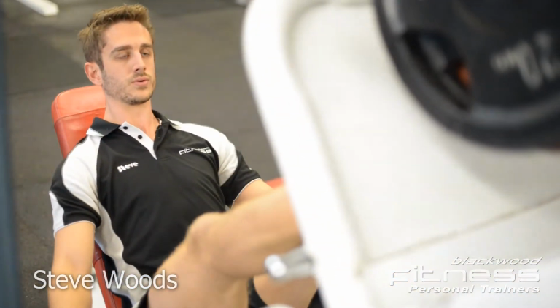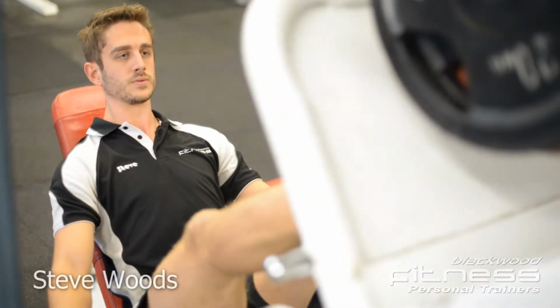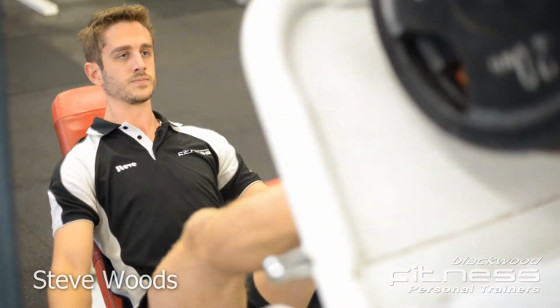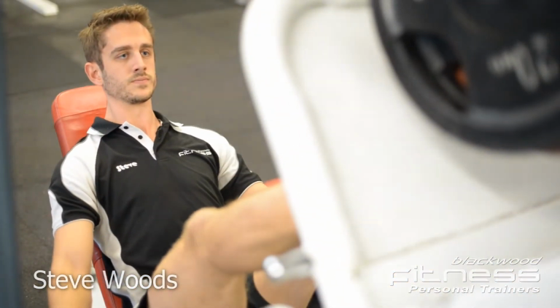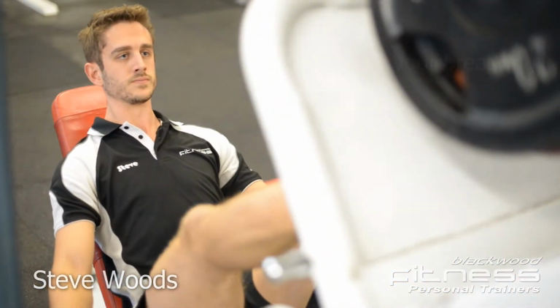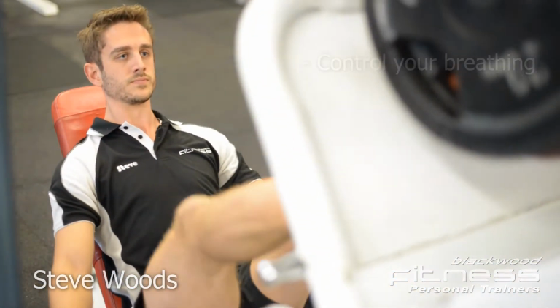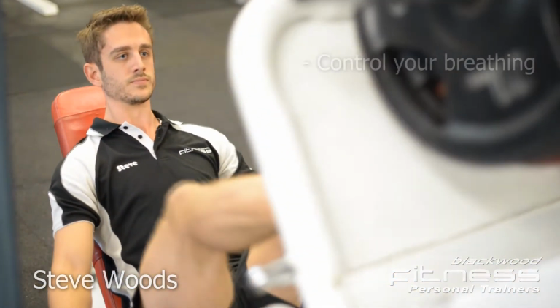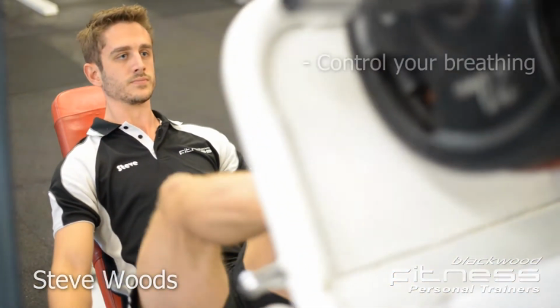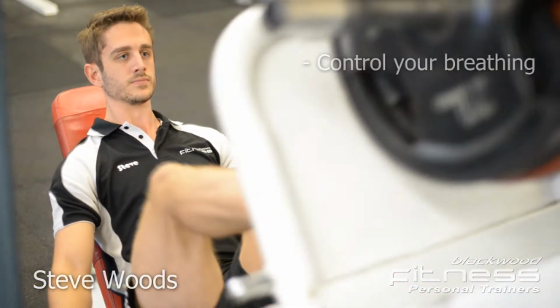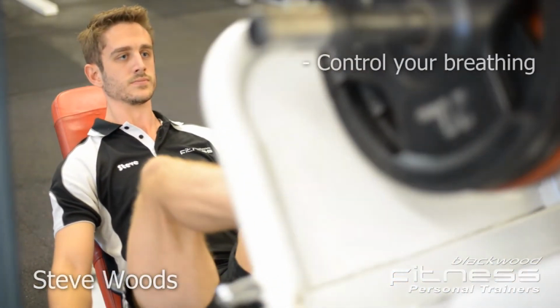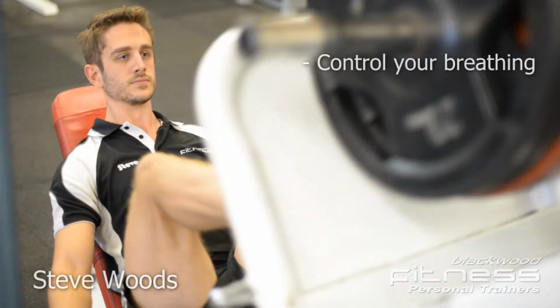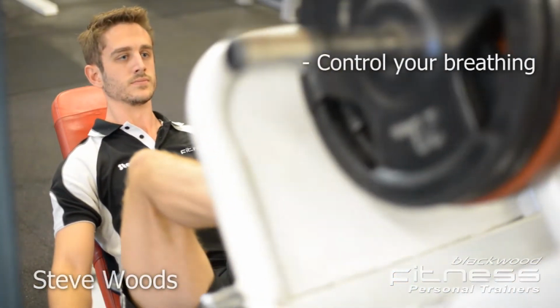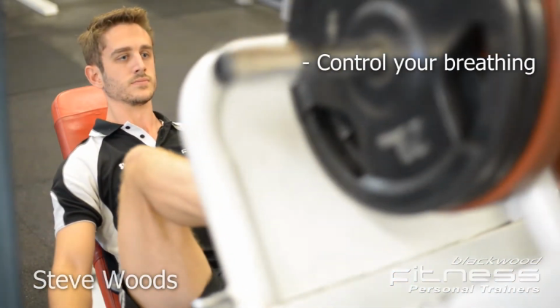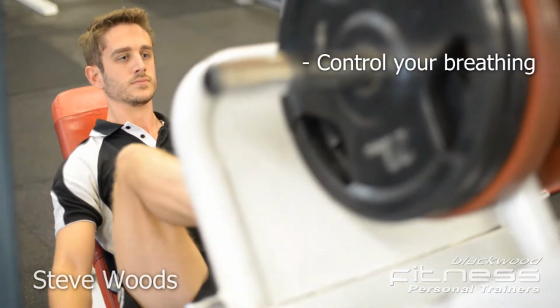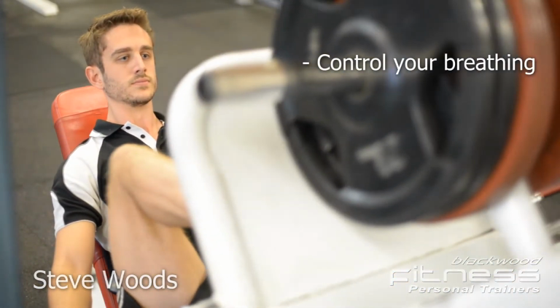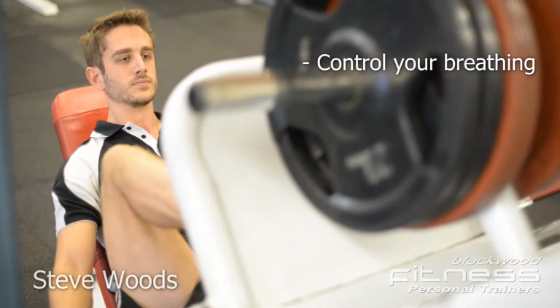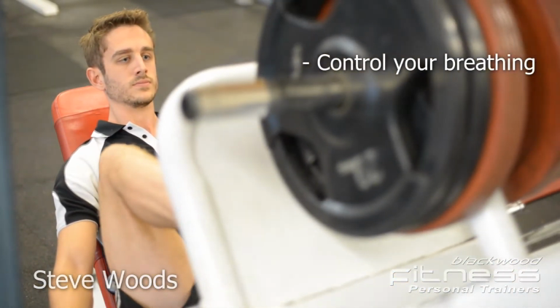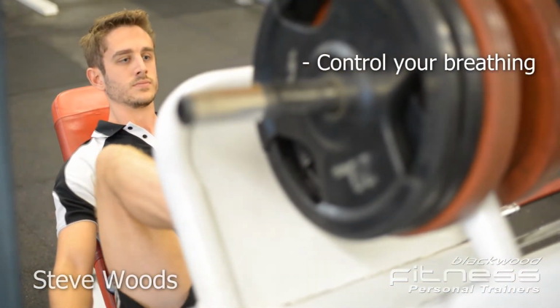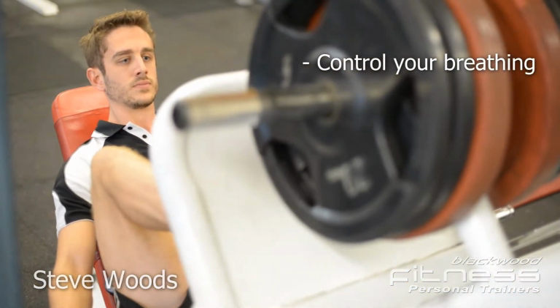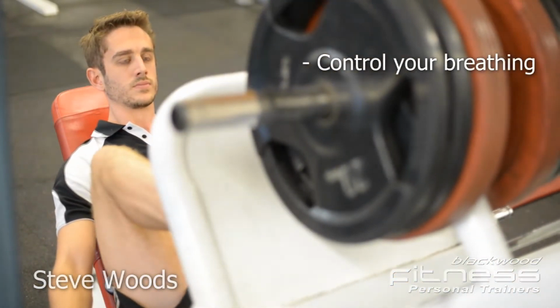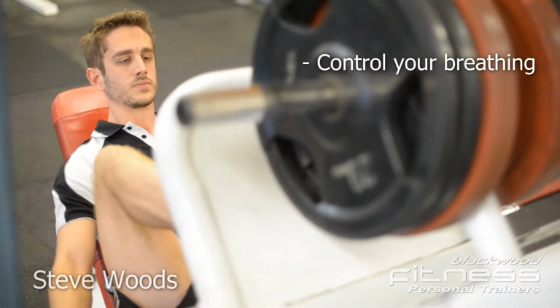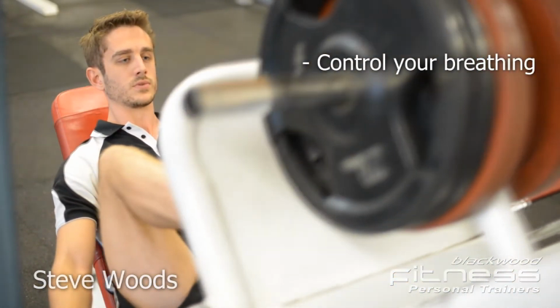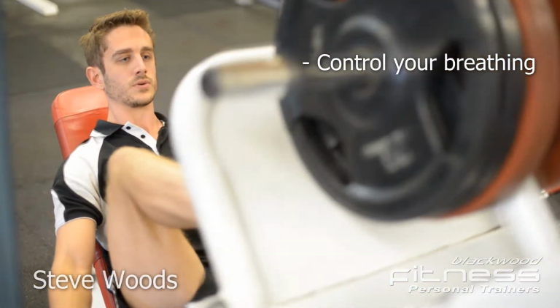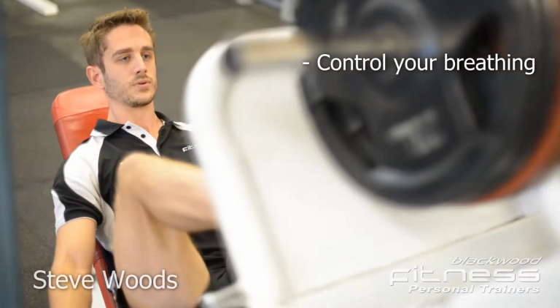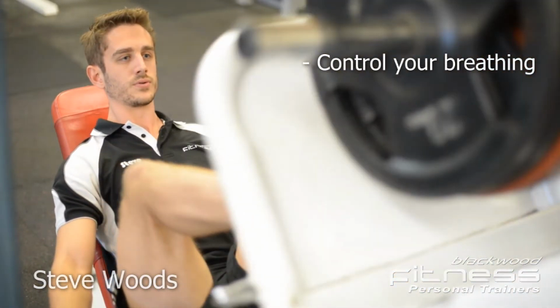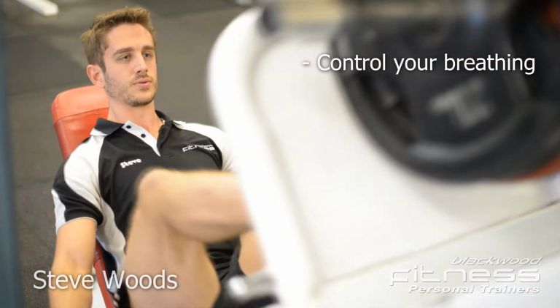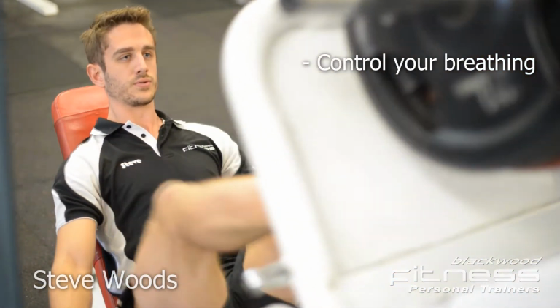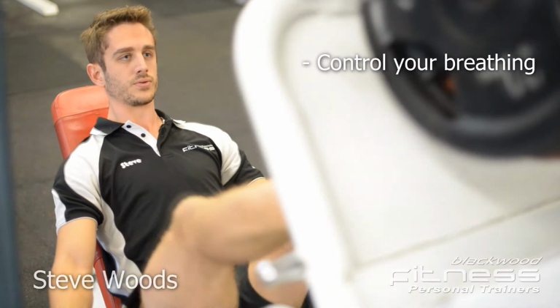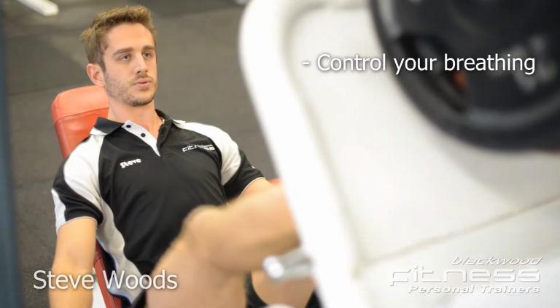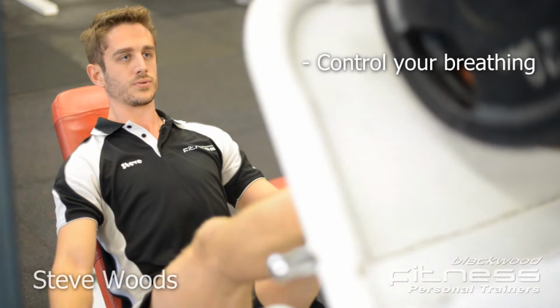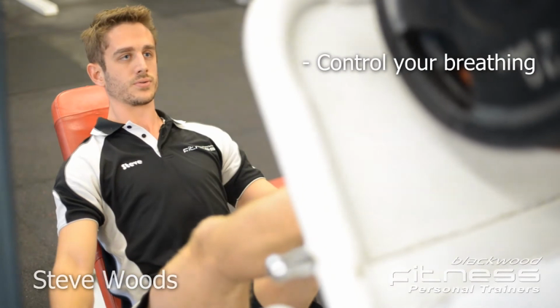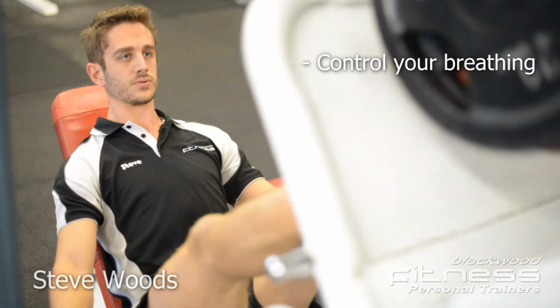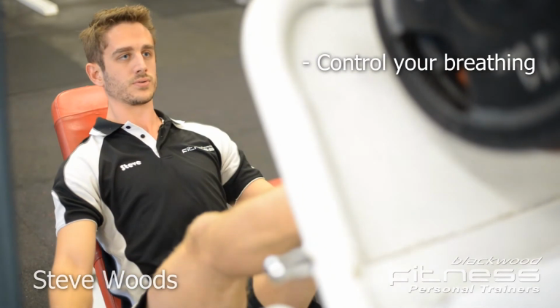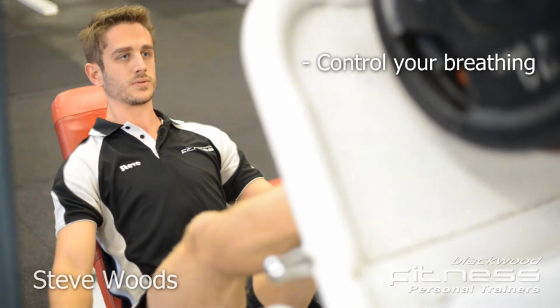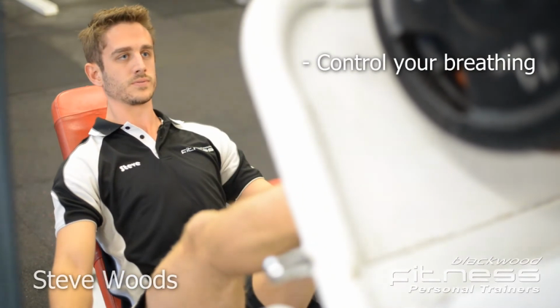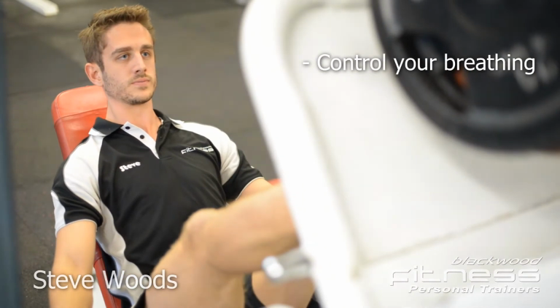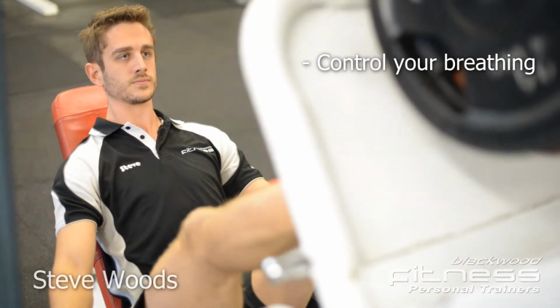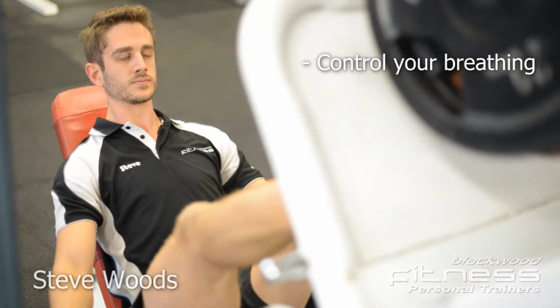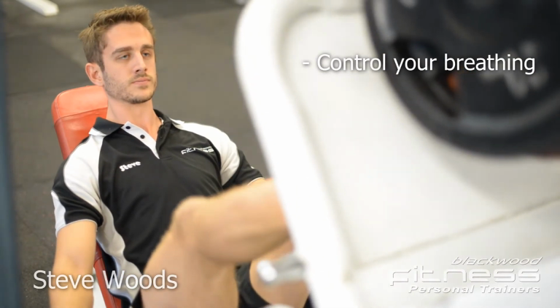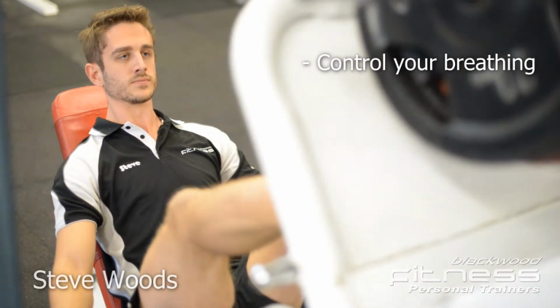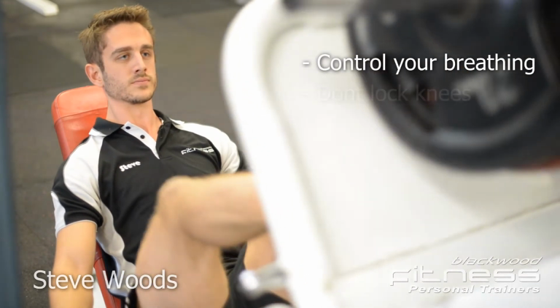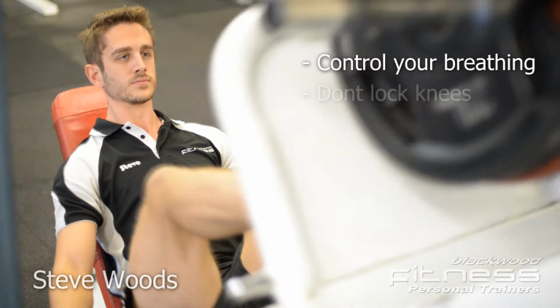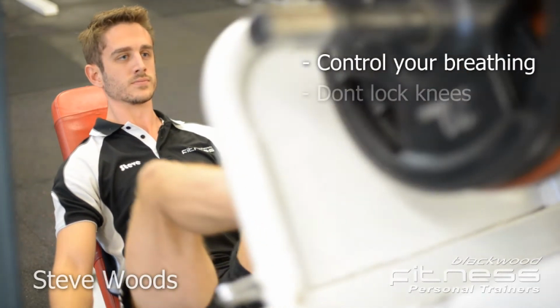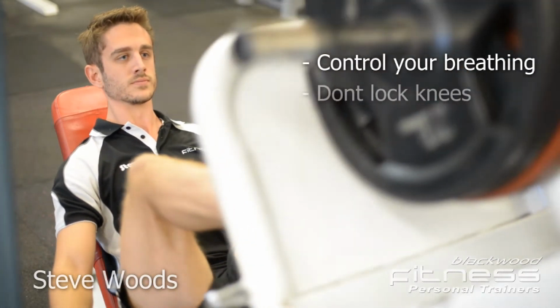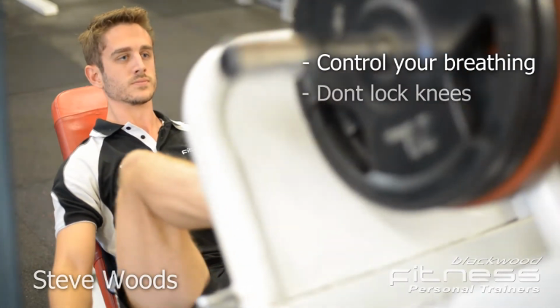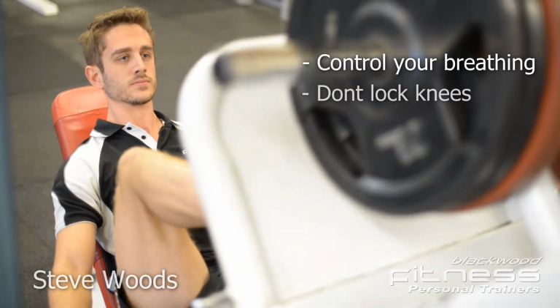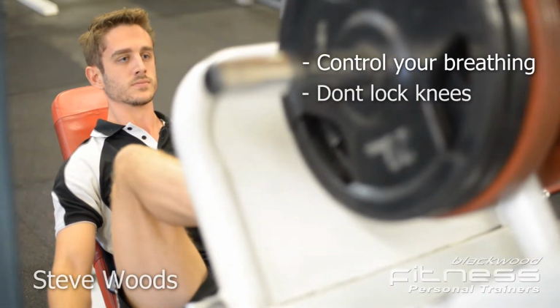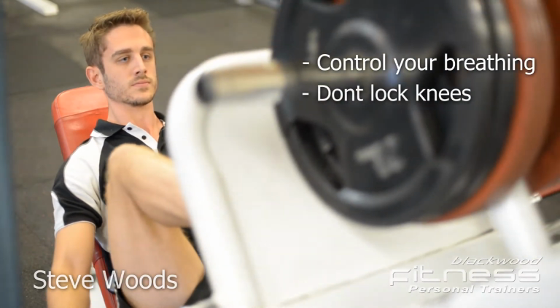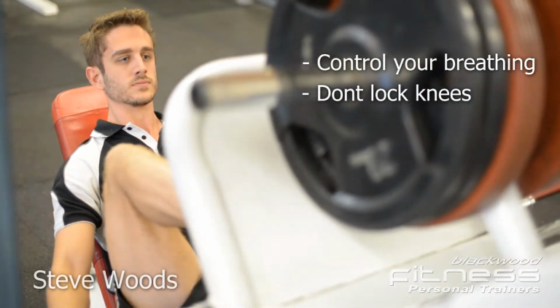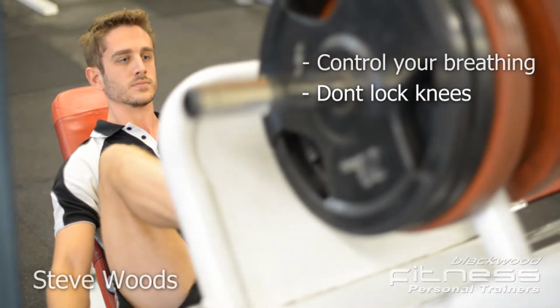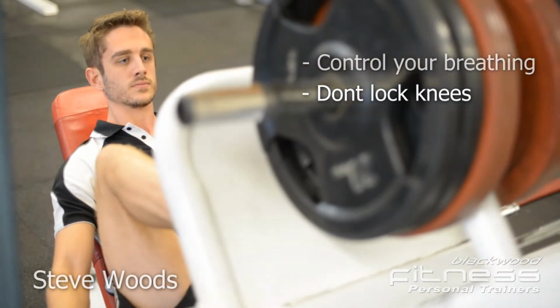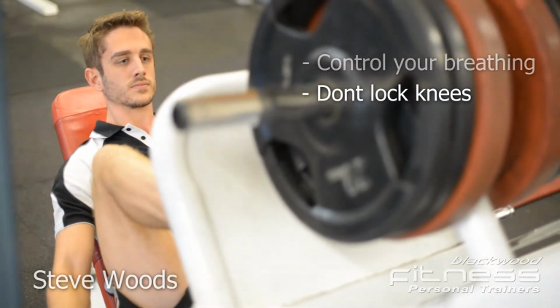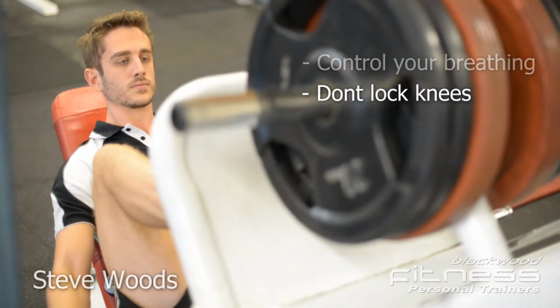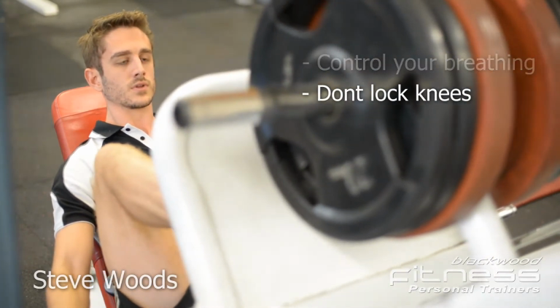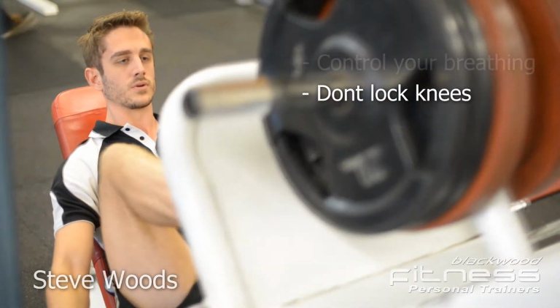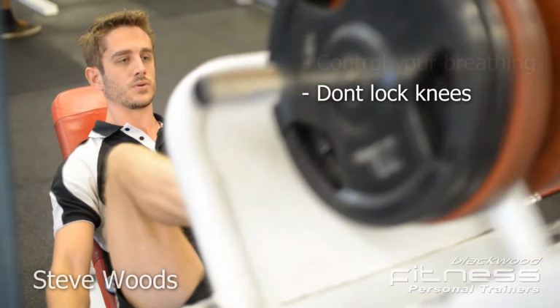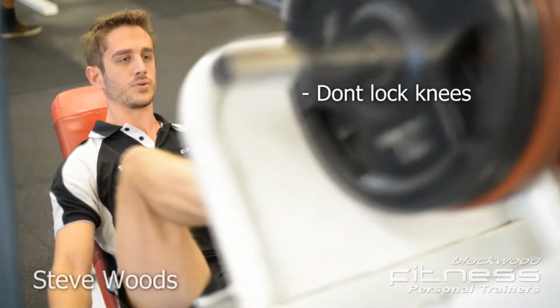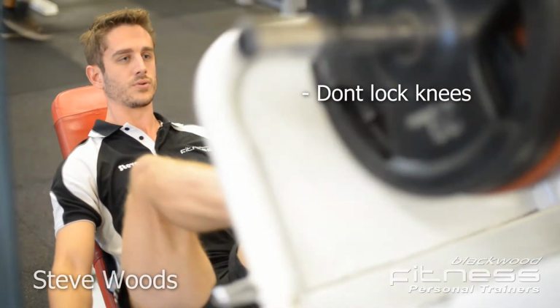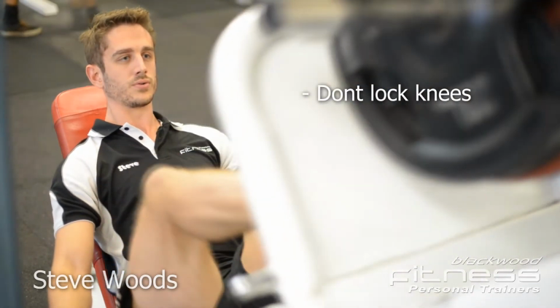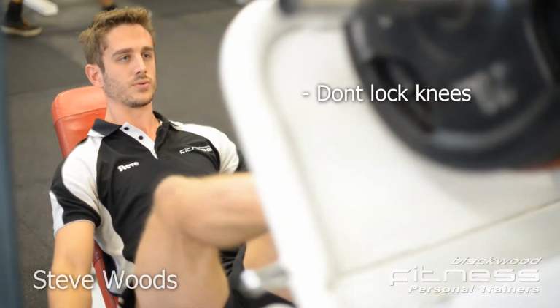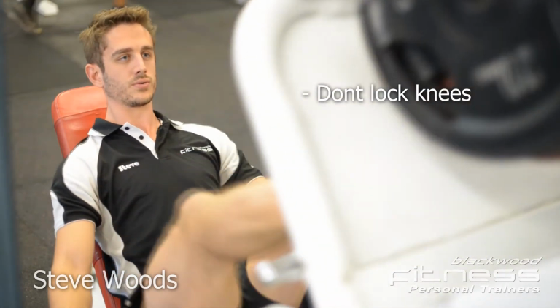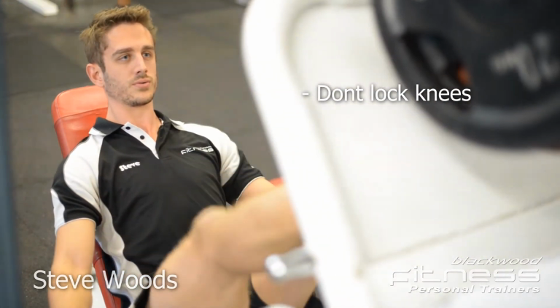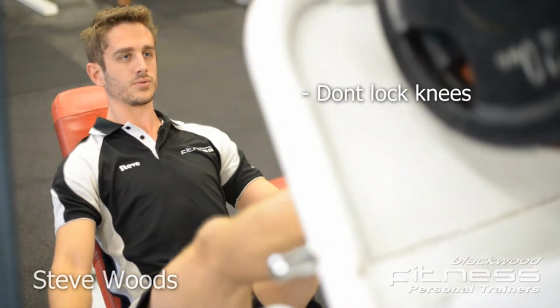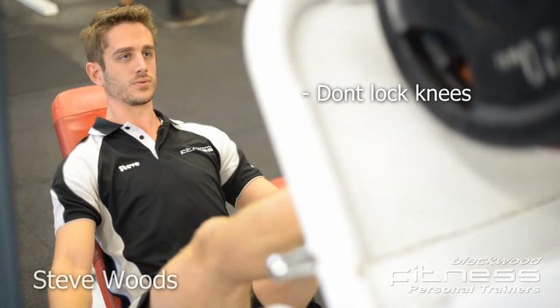Inhale as you bring your legs in towards you and exhale as you push the weight away. Ensure knee joints stay soft and you don't lock your knees.